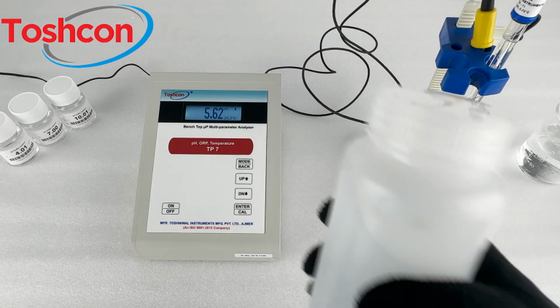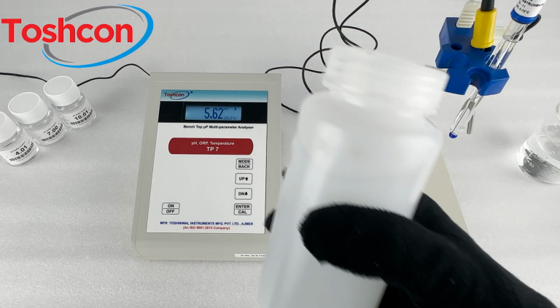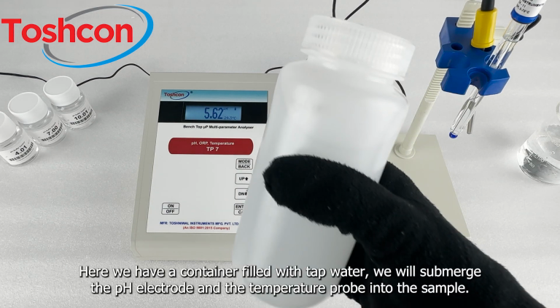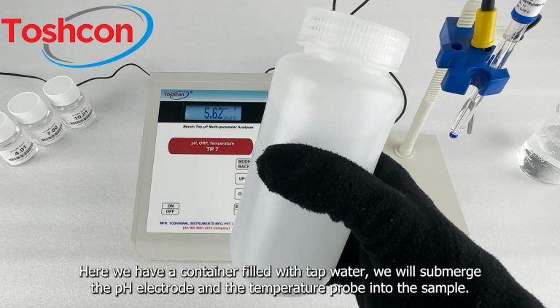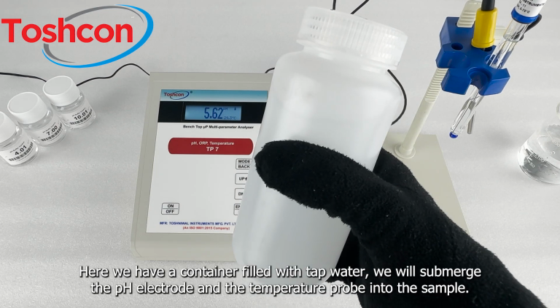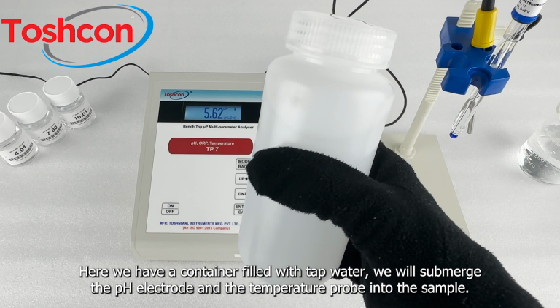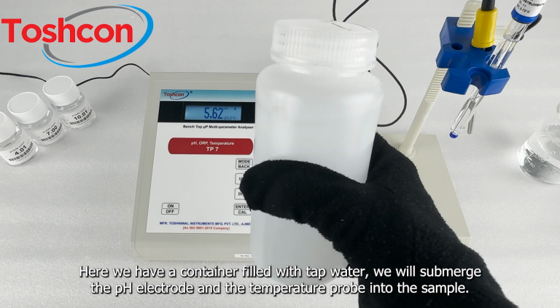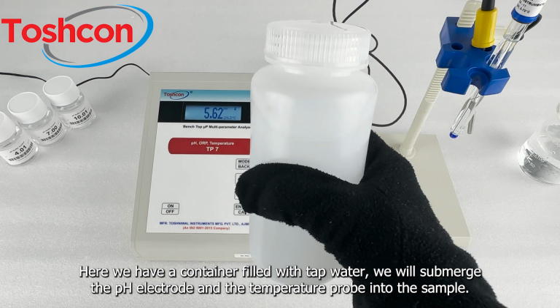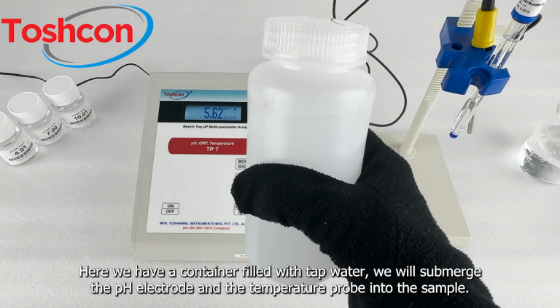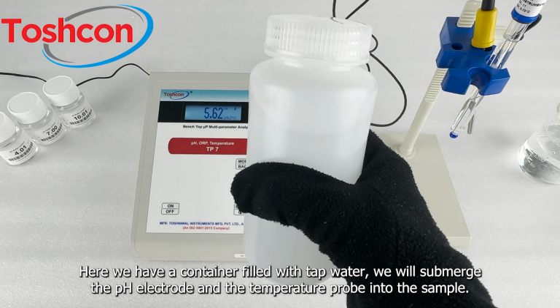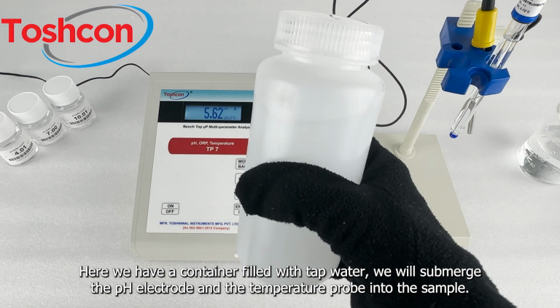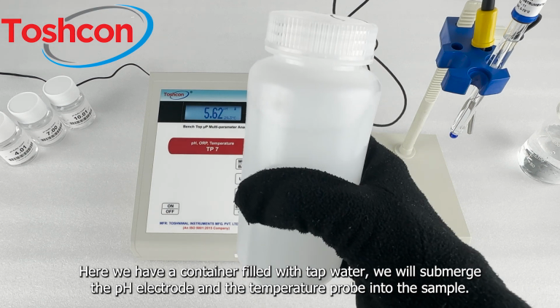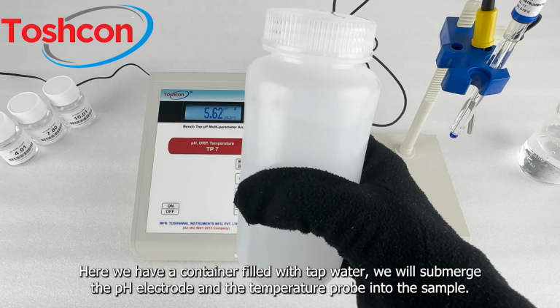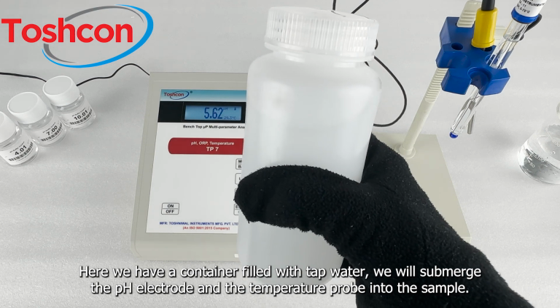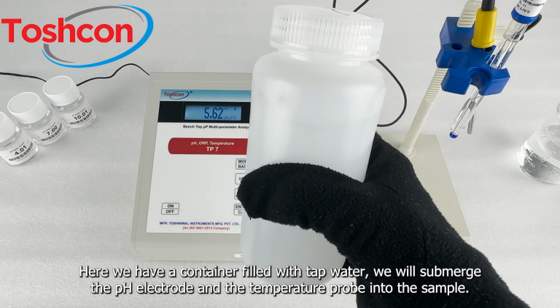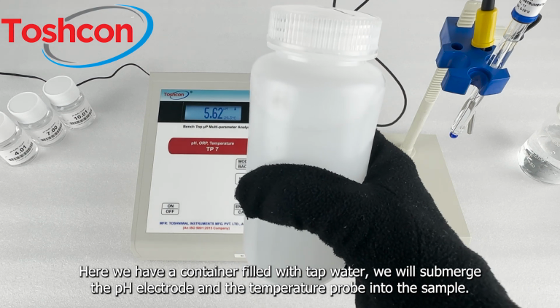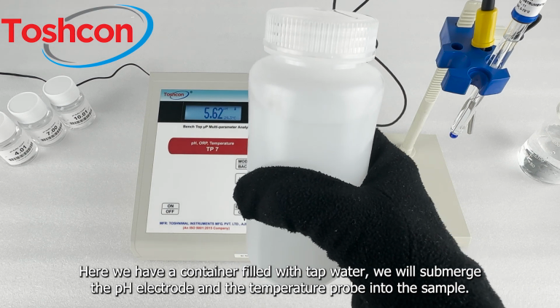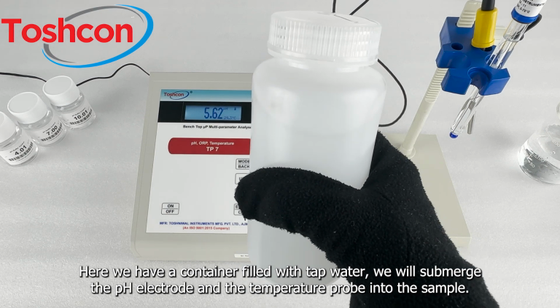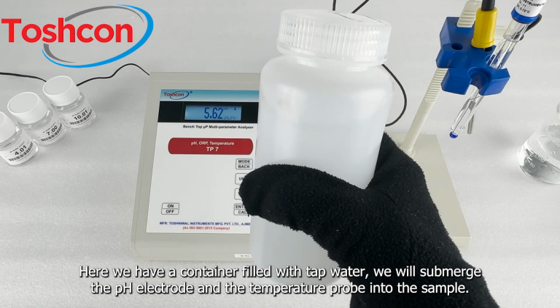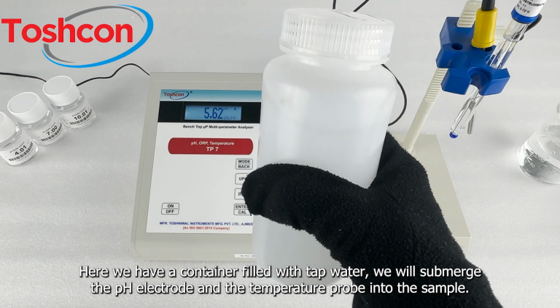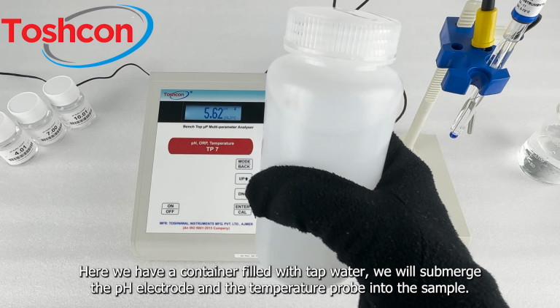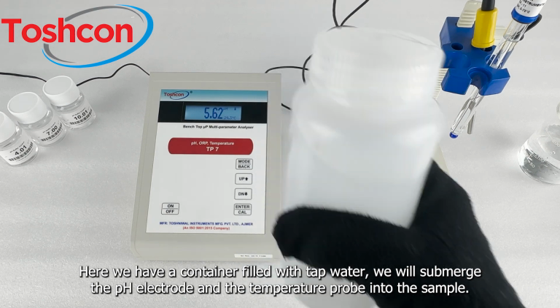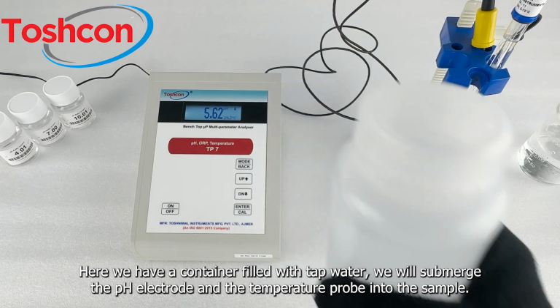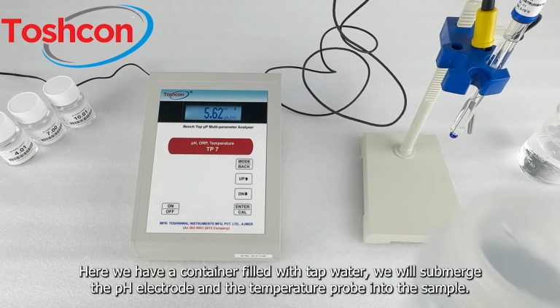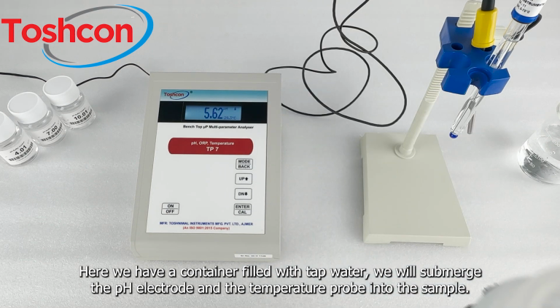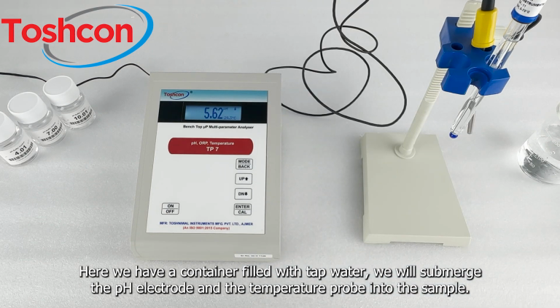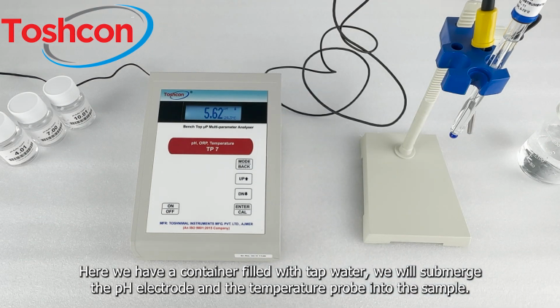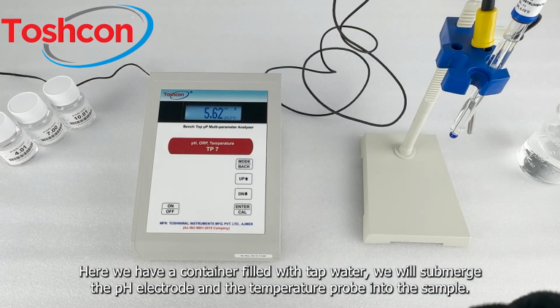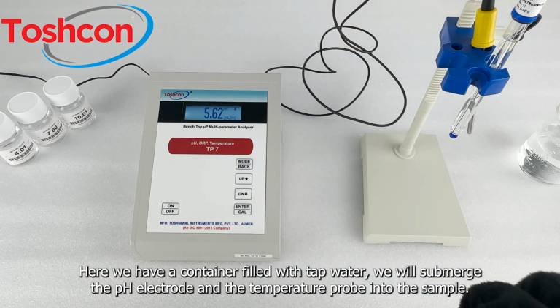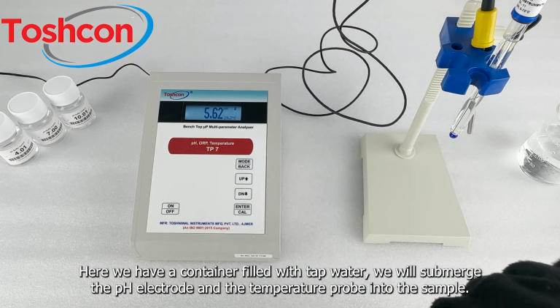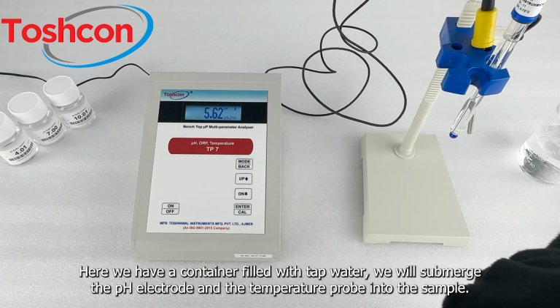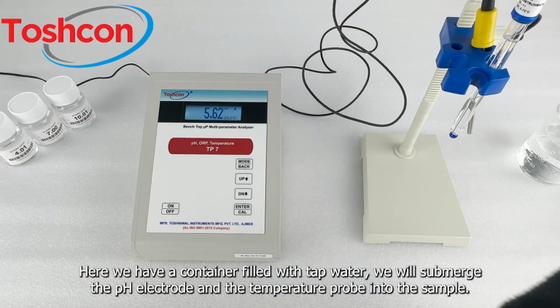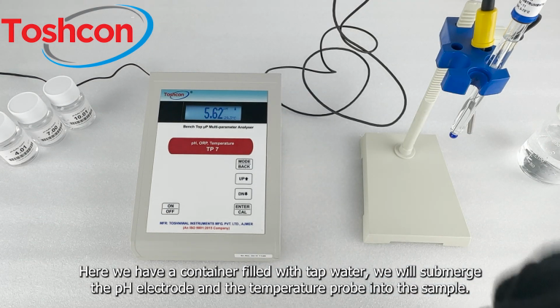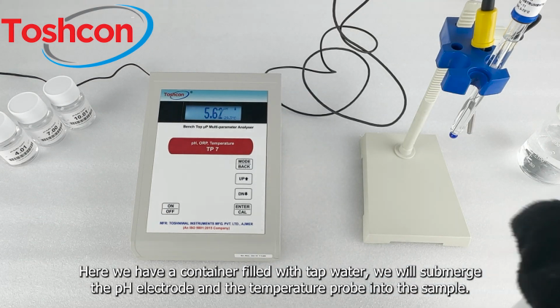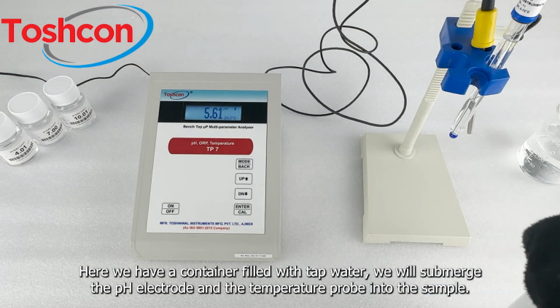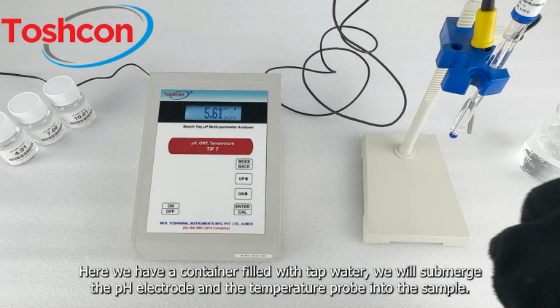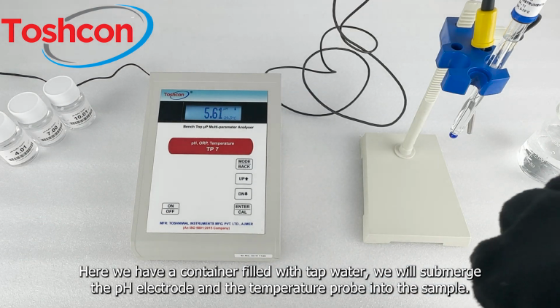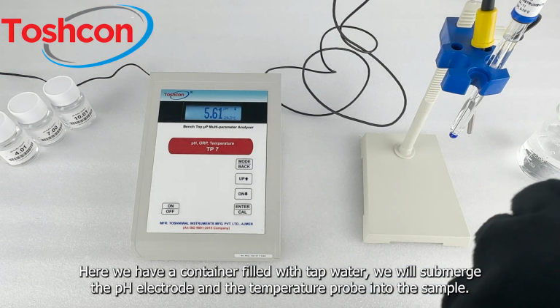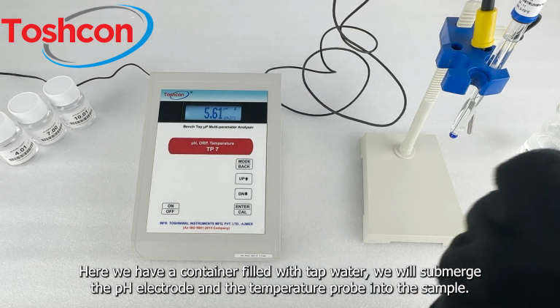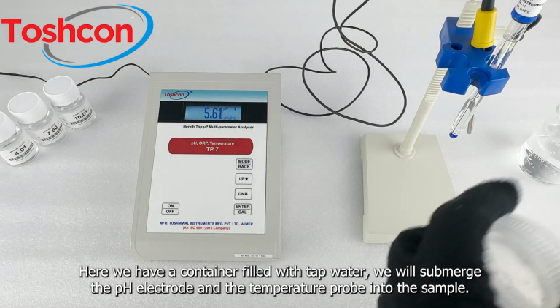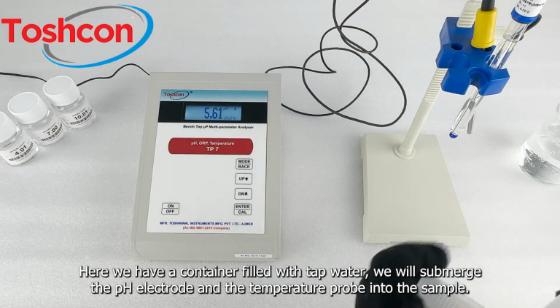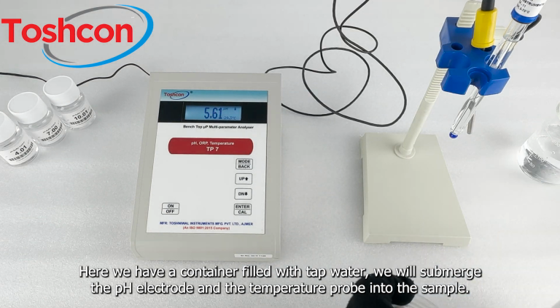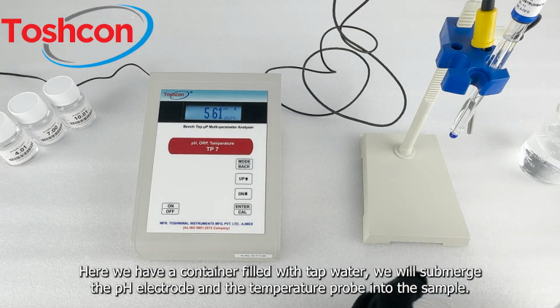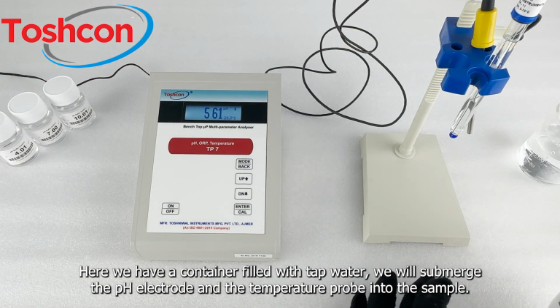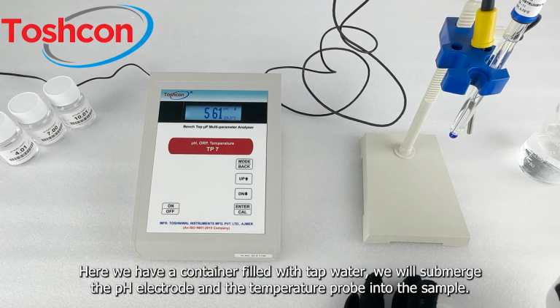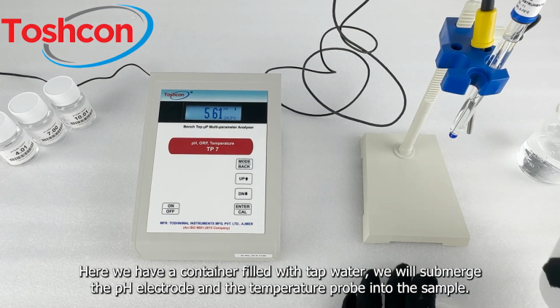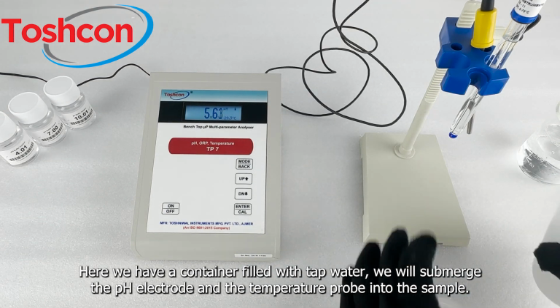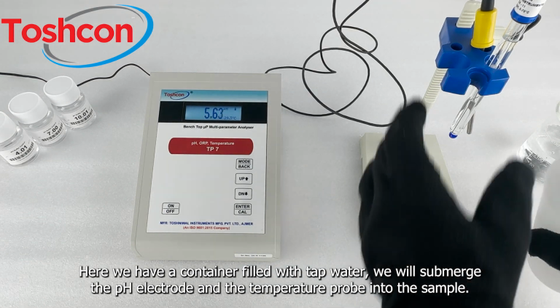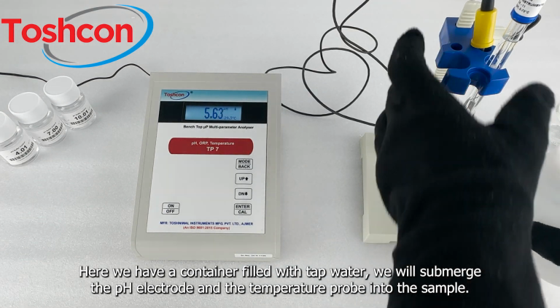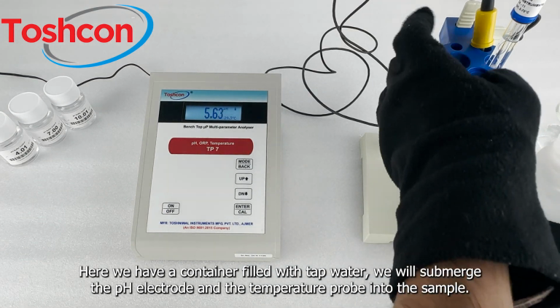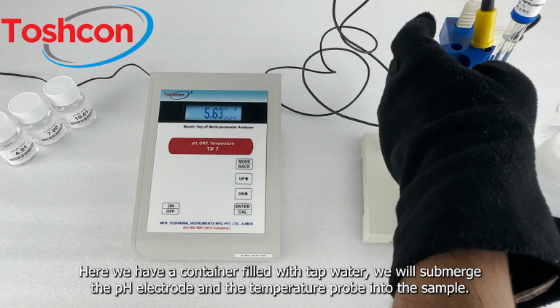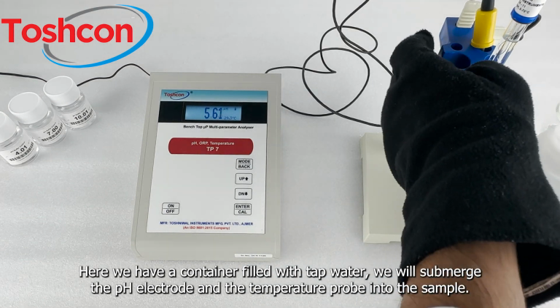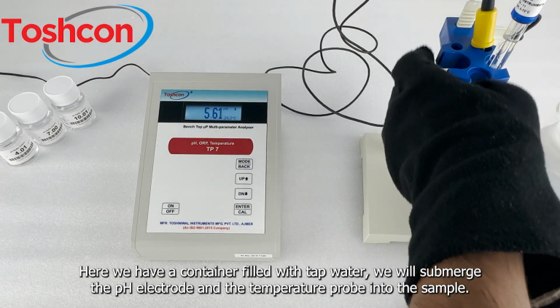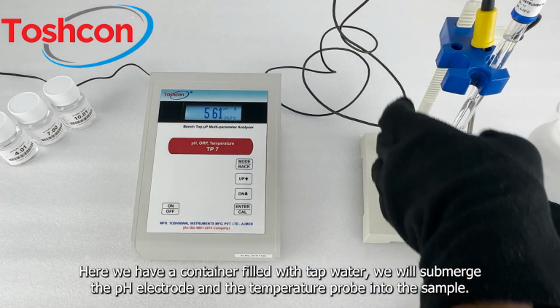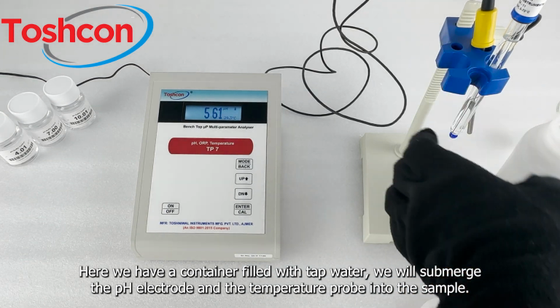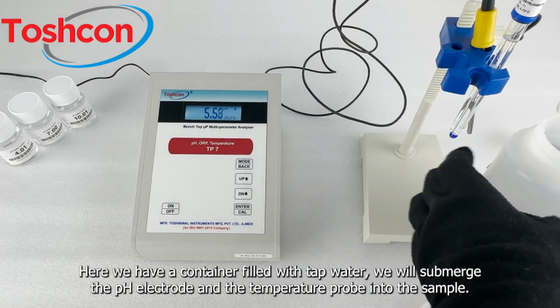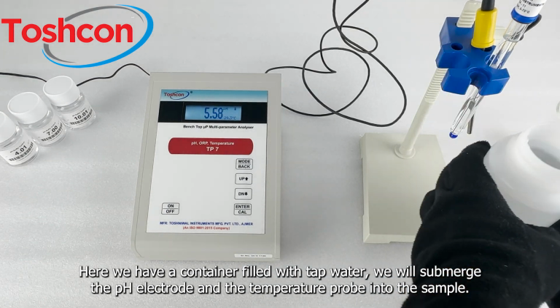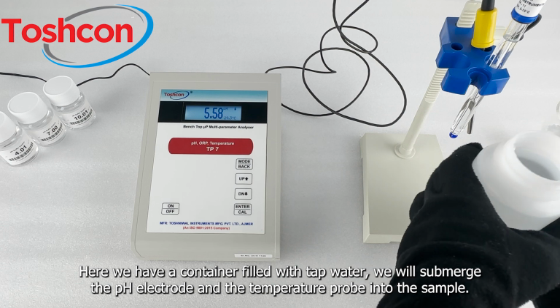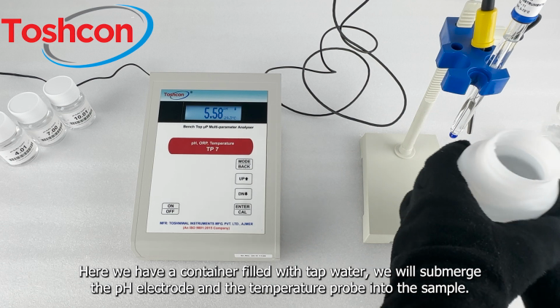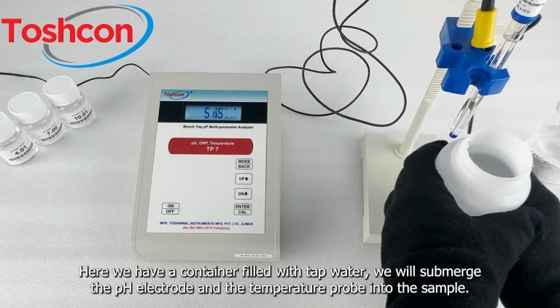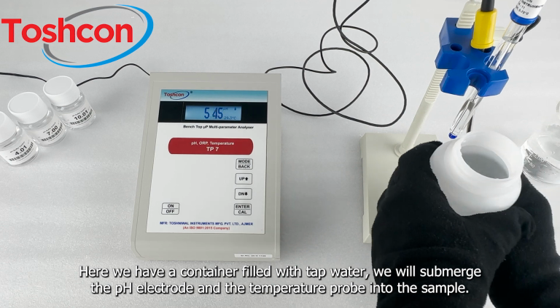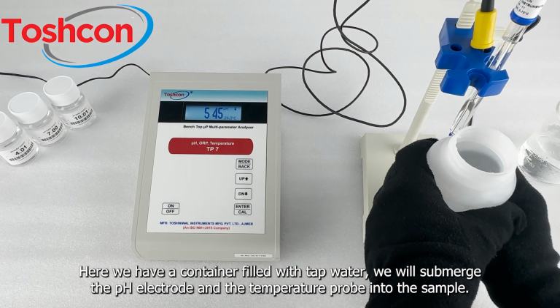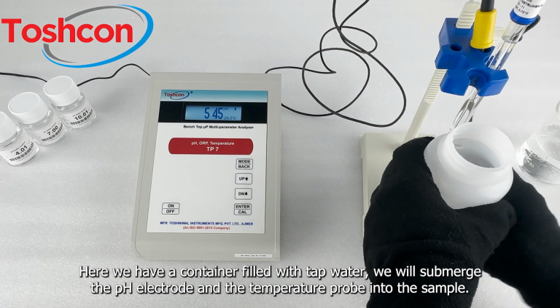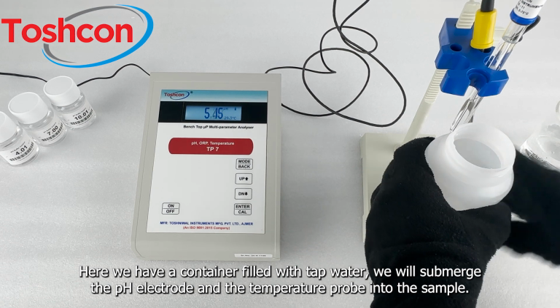Here we have a container filled with tap water. We will submerge the pH electrode and the temperature probe into the sample.